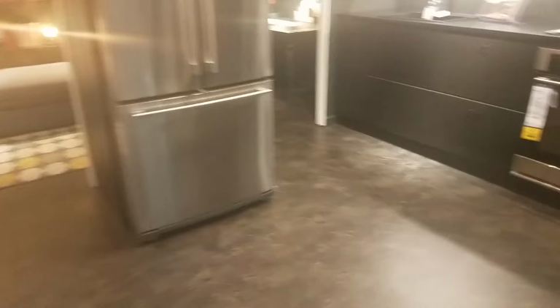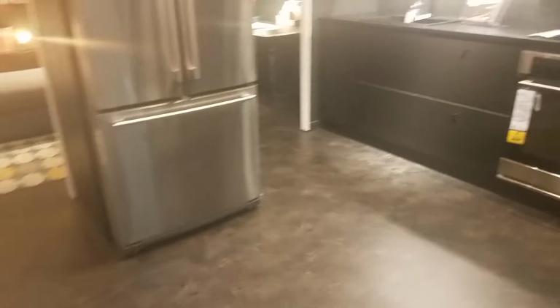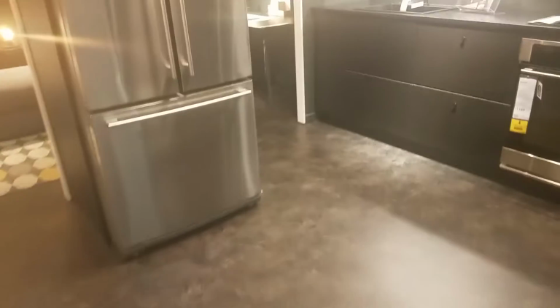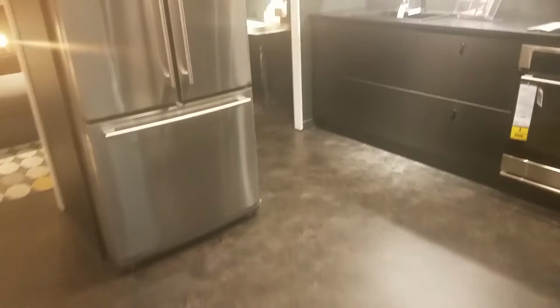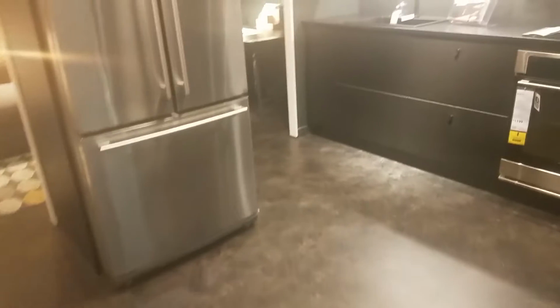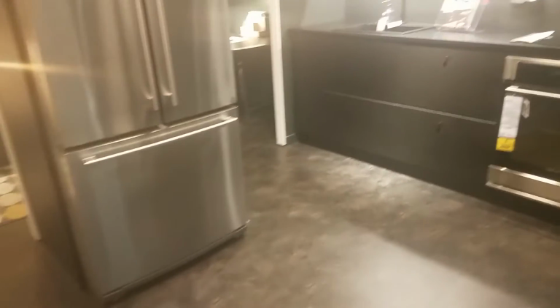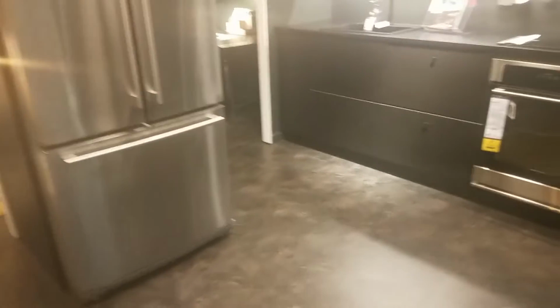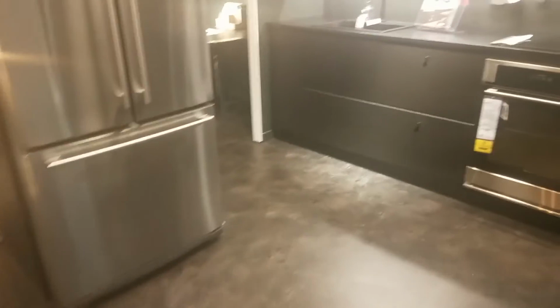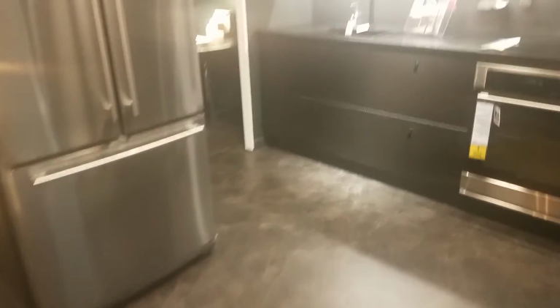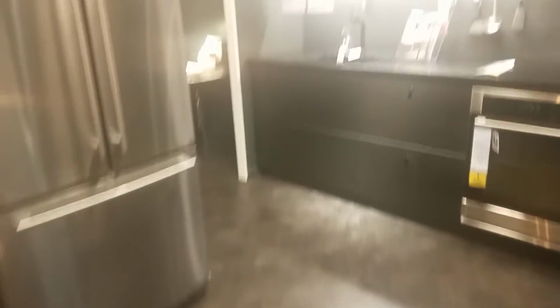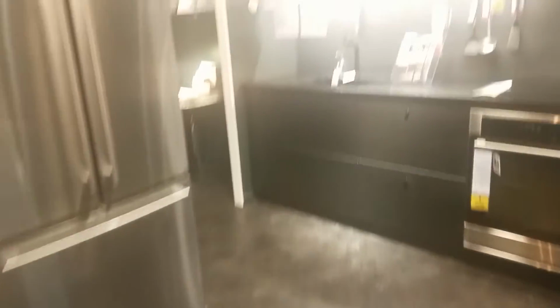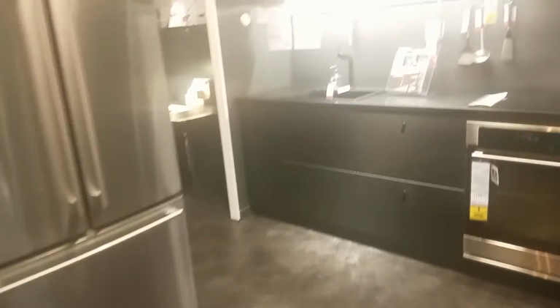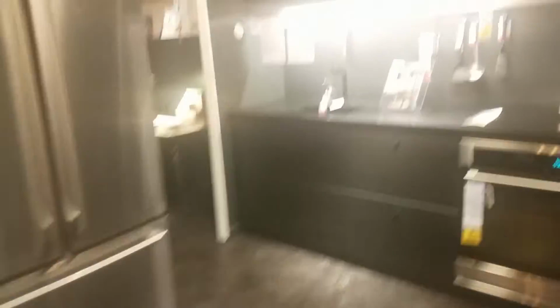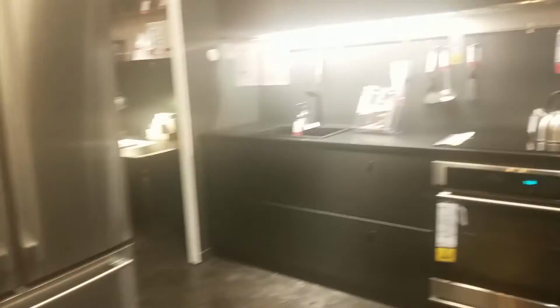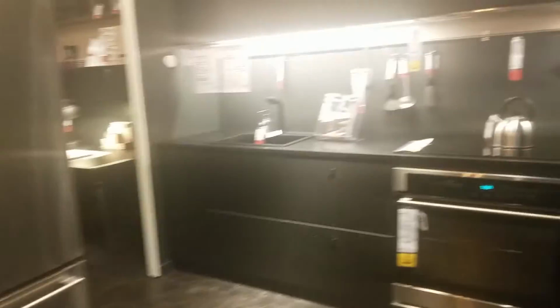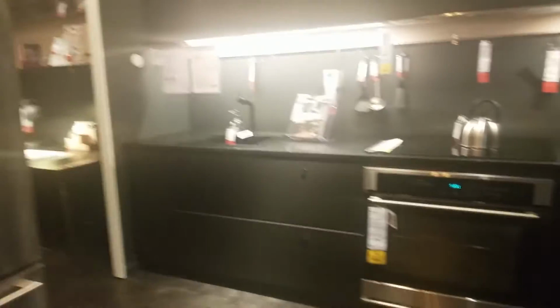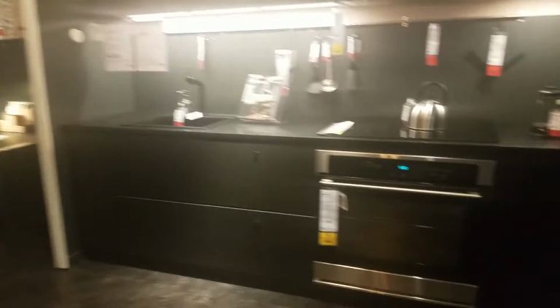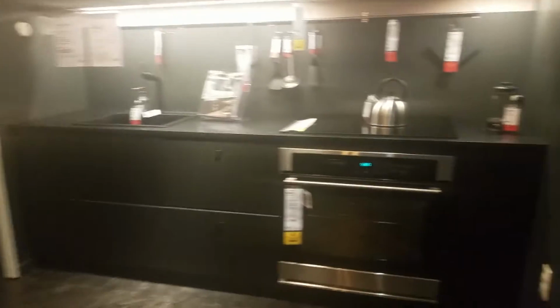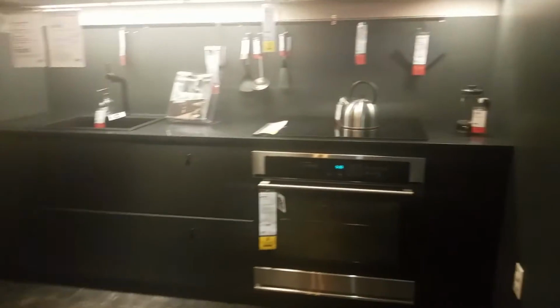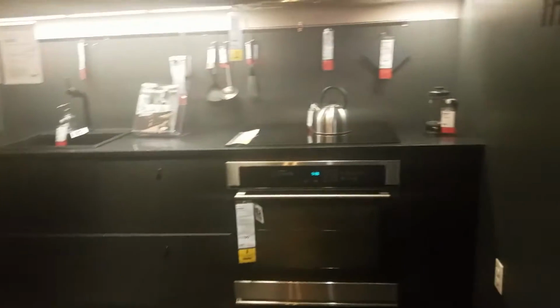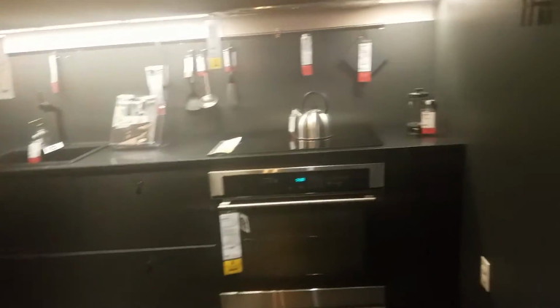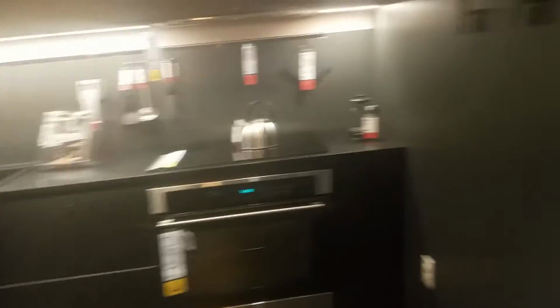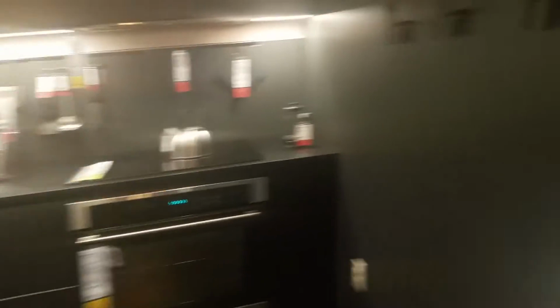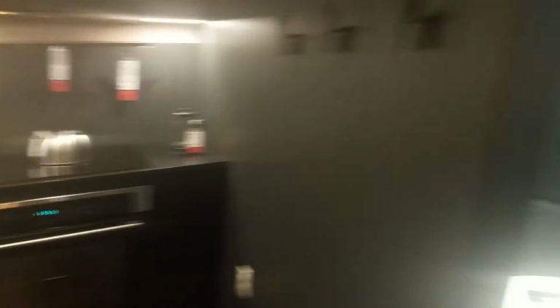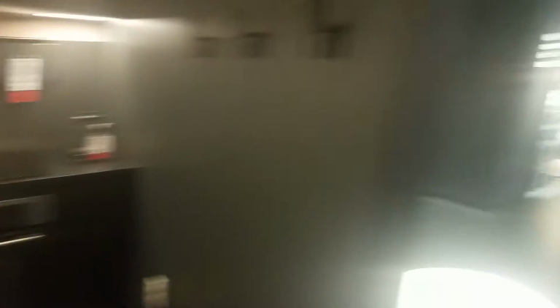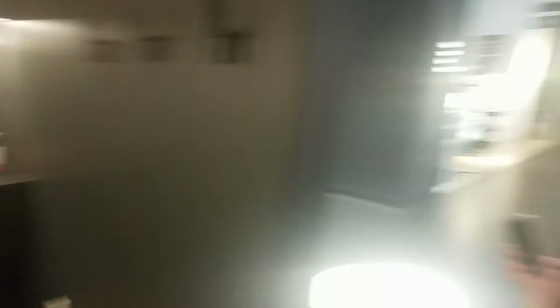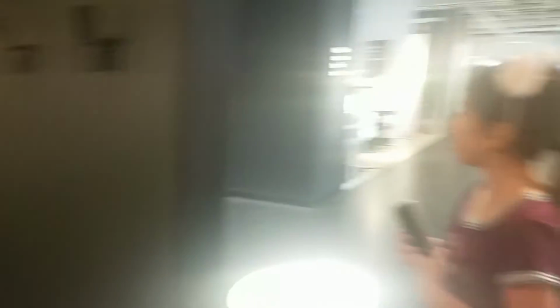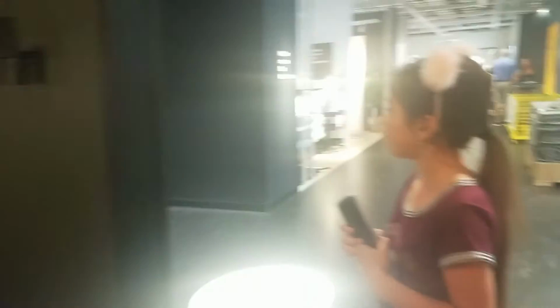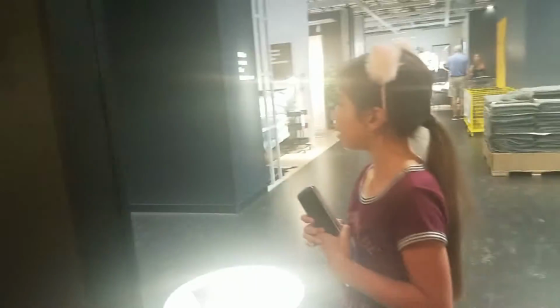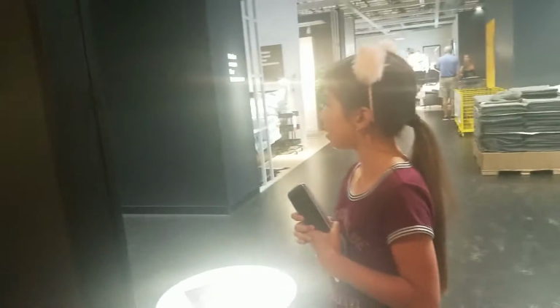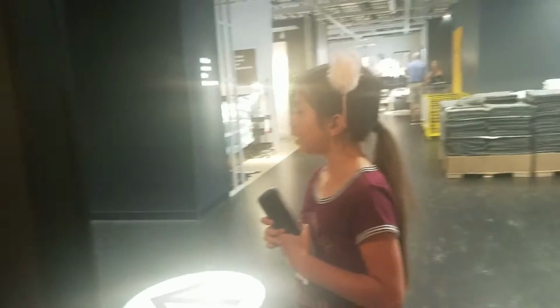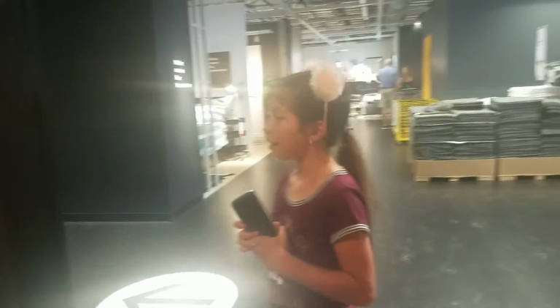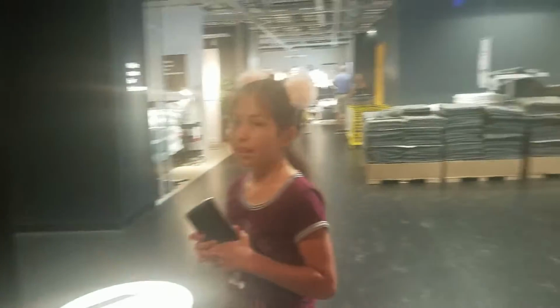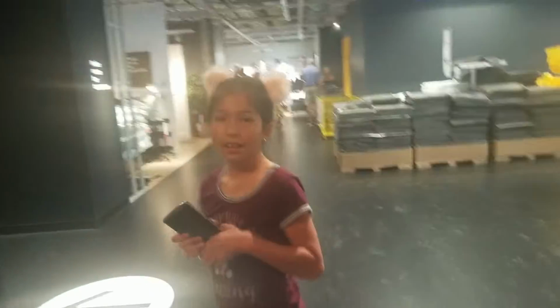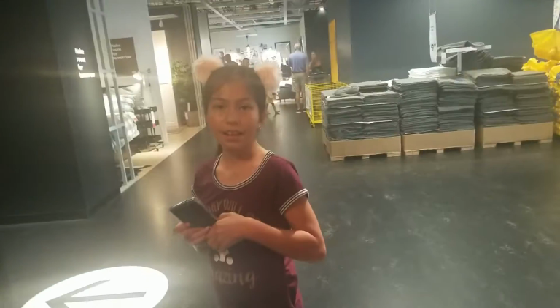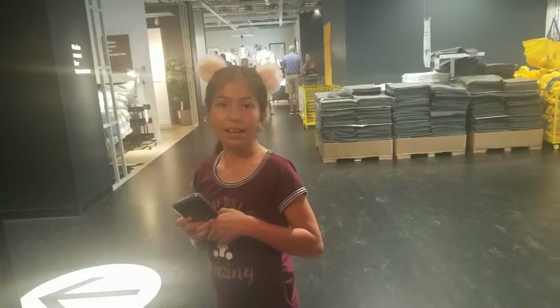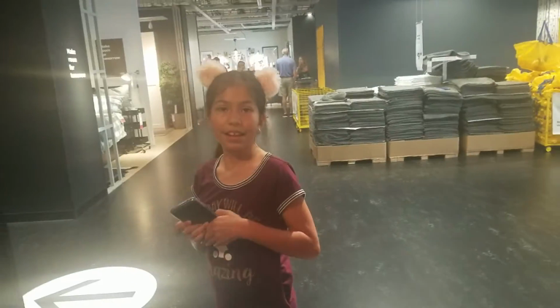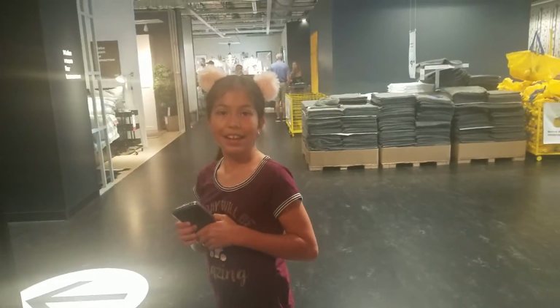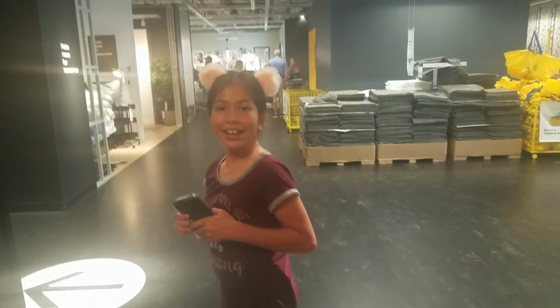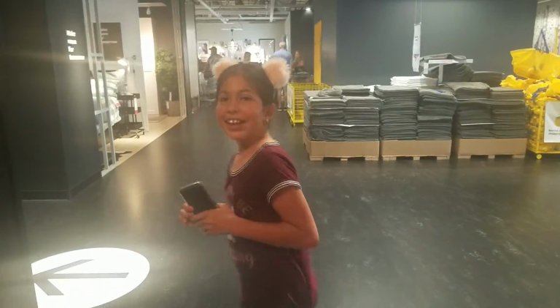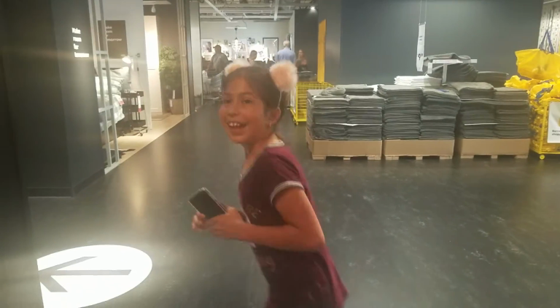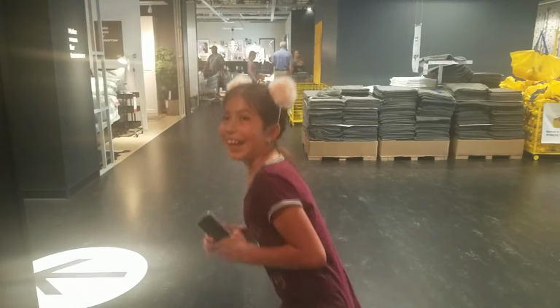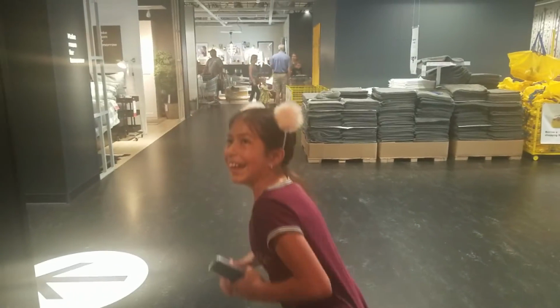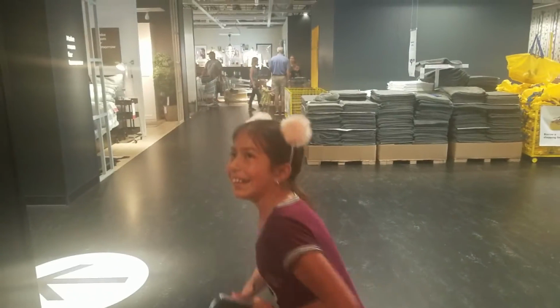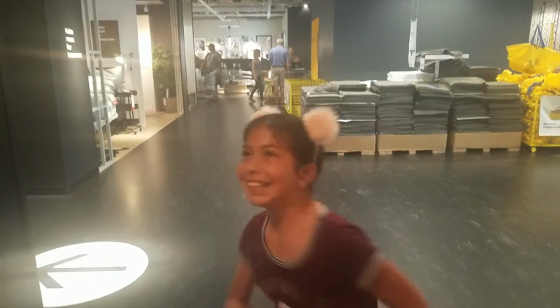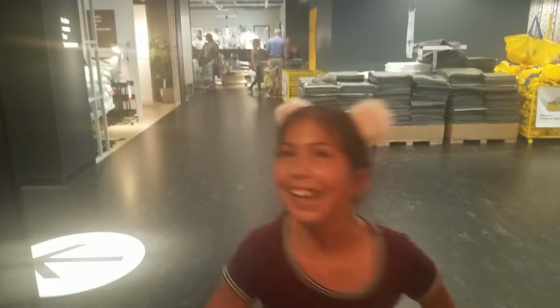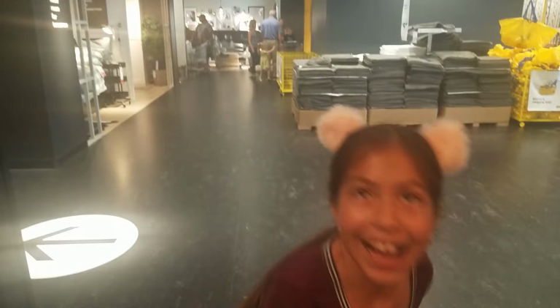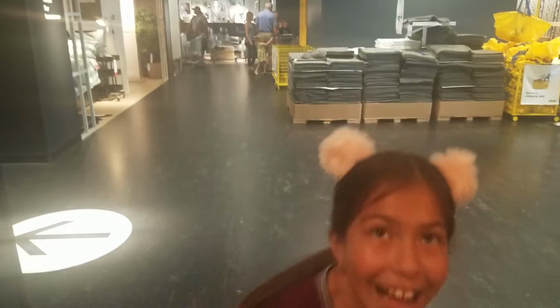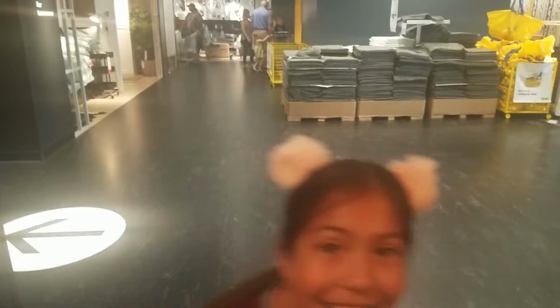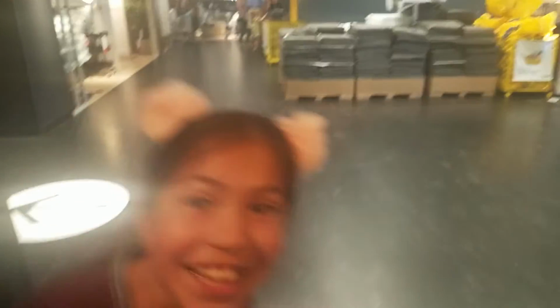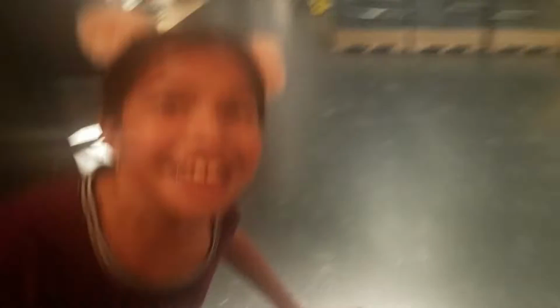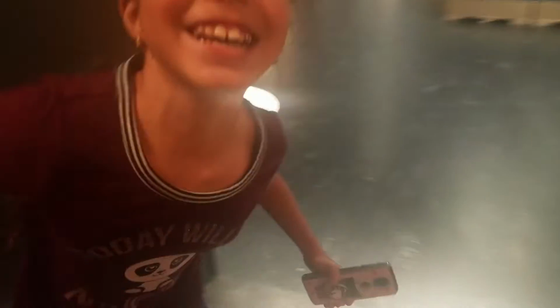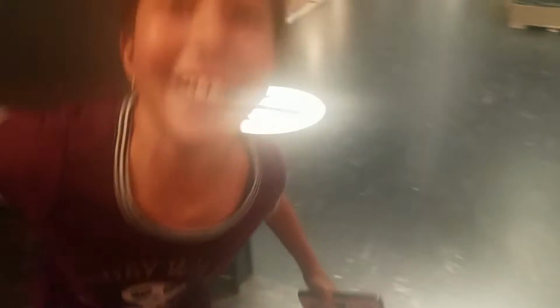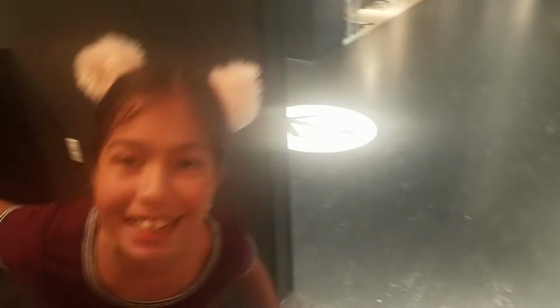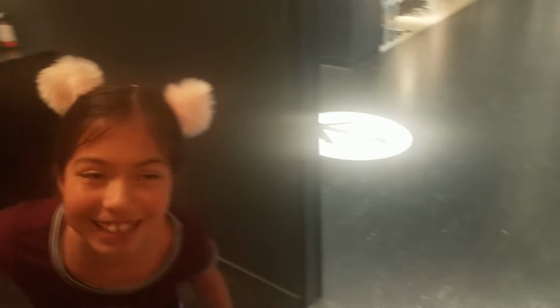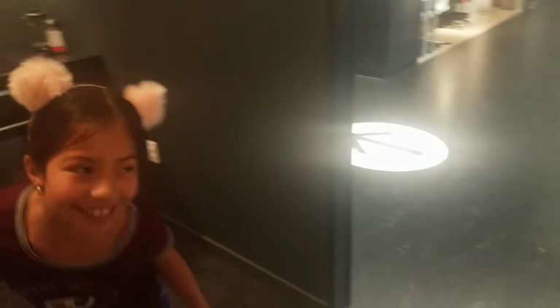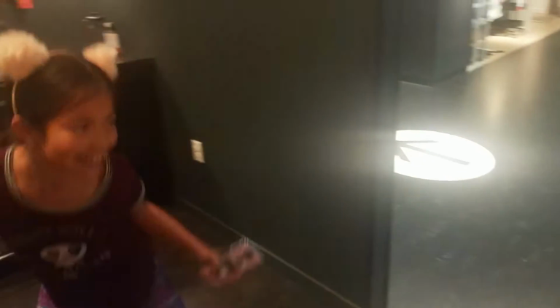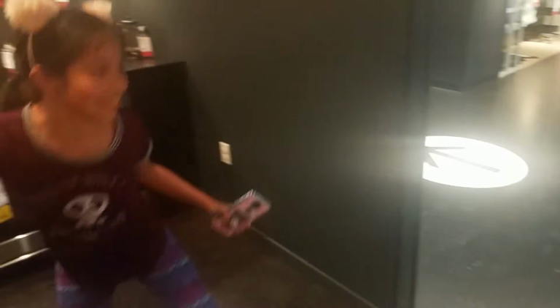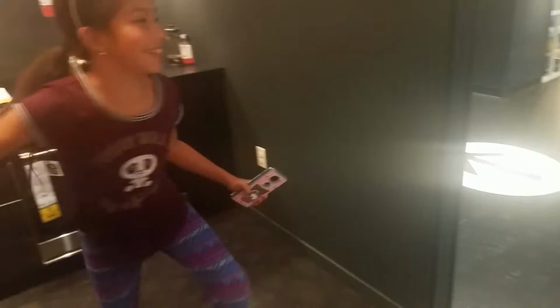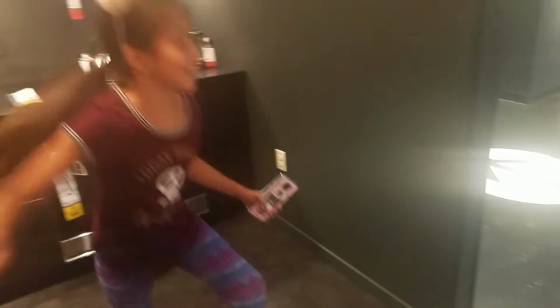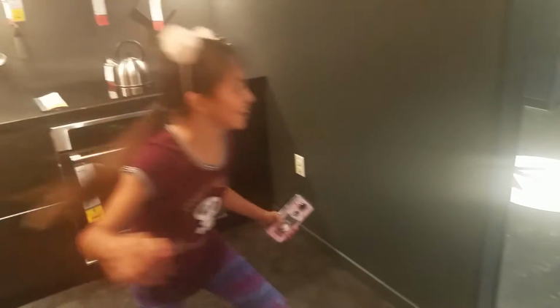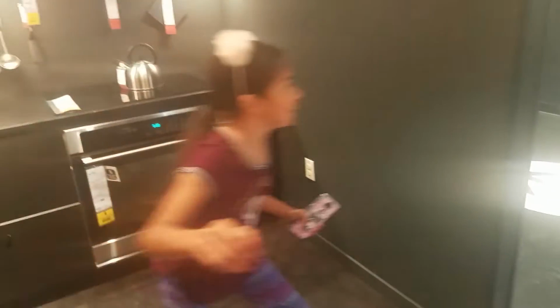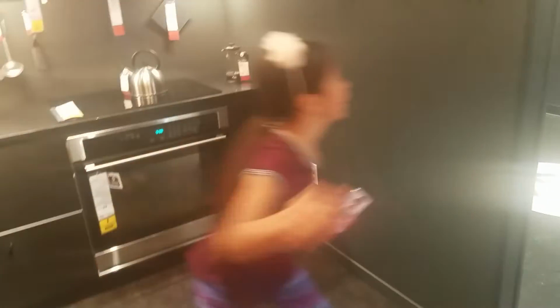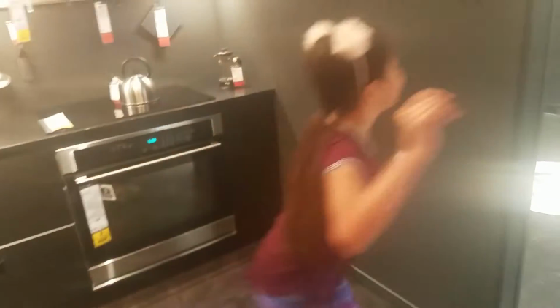Hi! Where are you, love? Here, where are you?